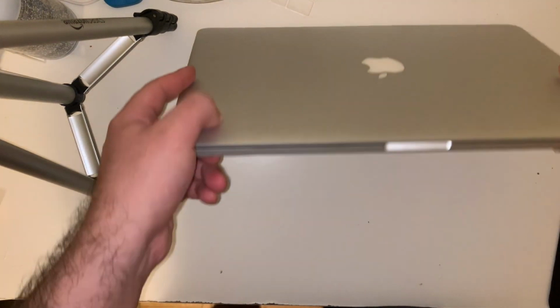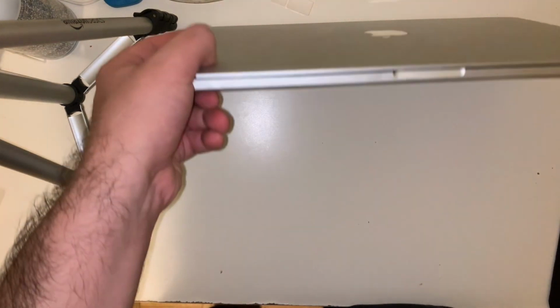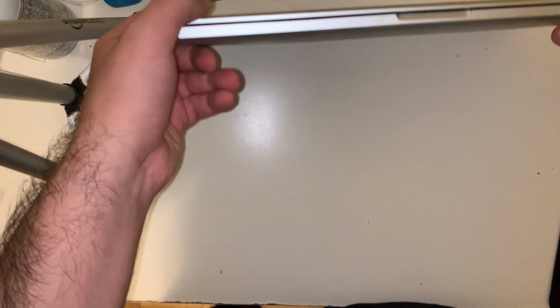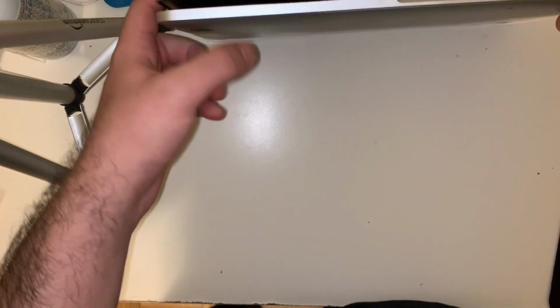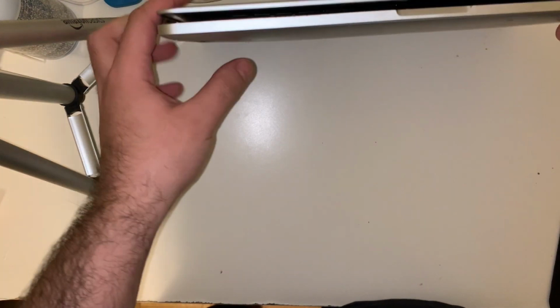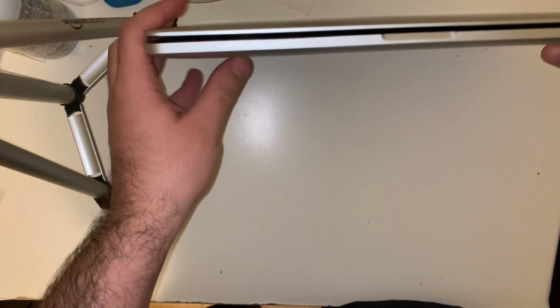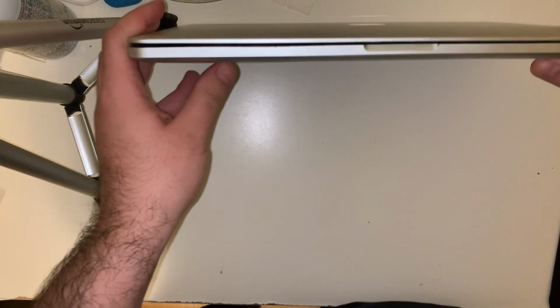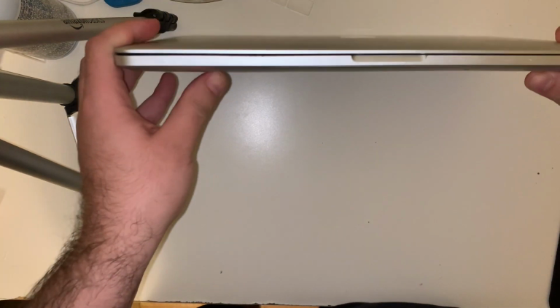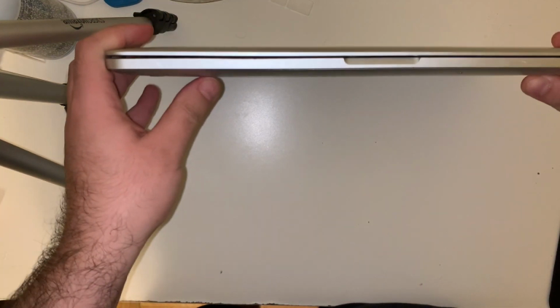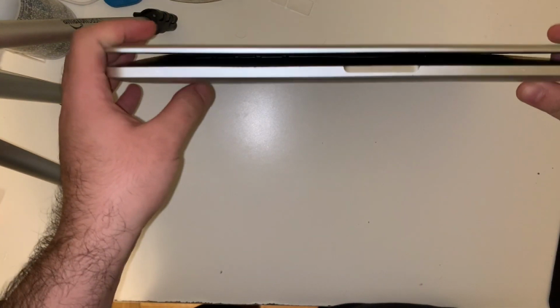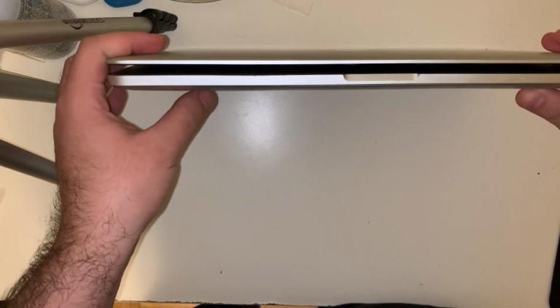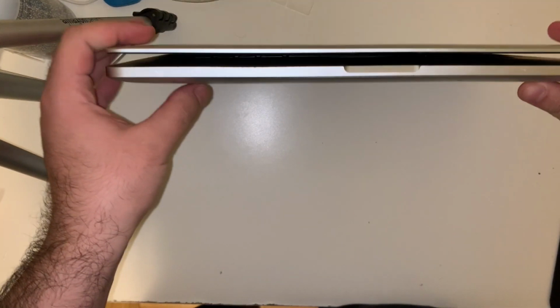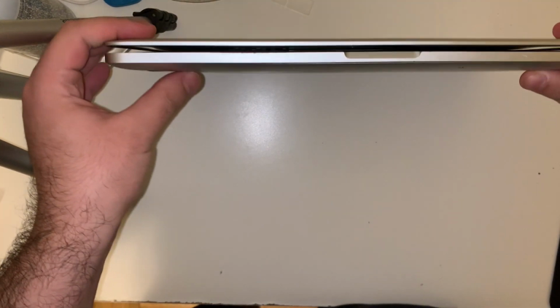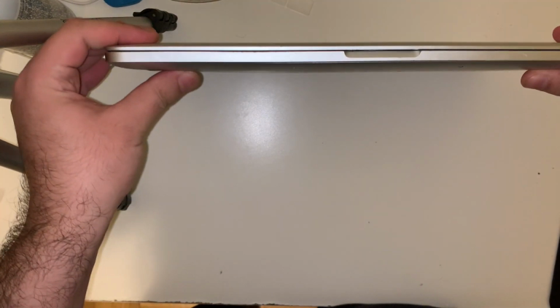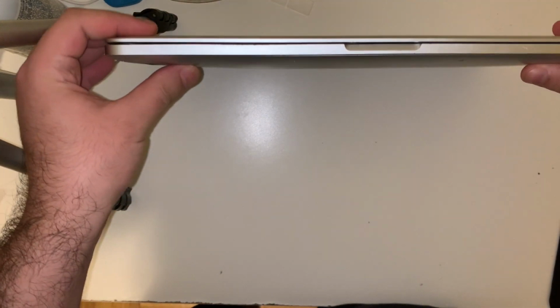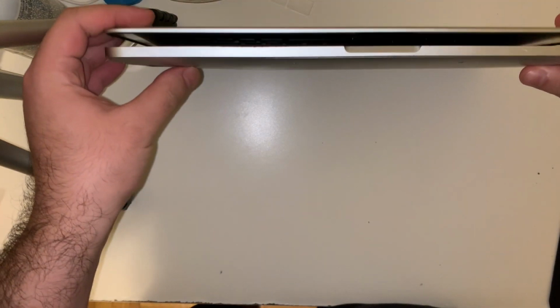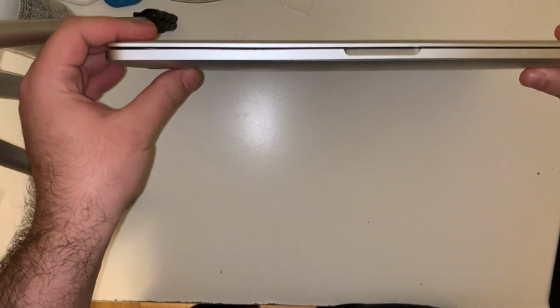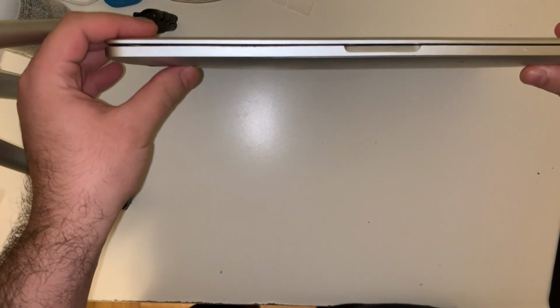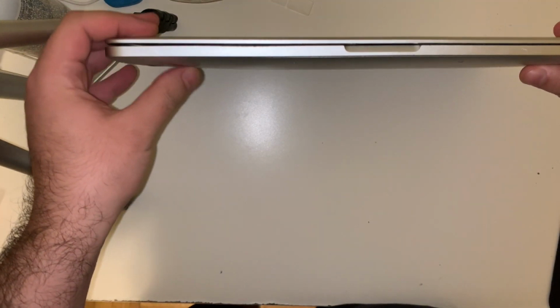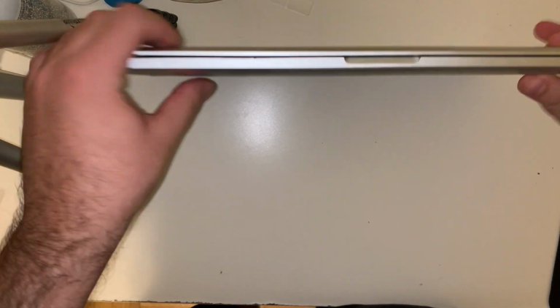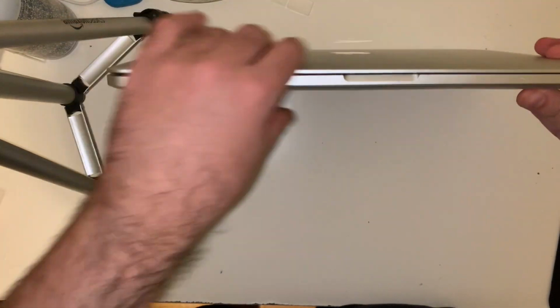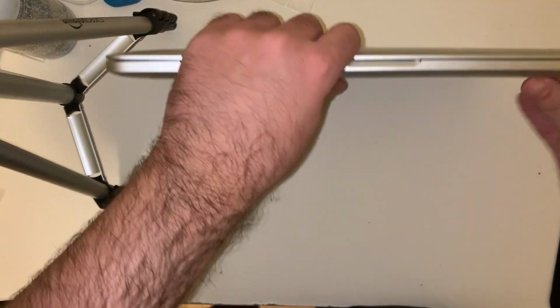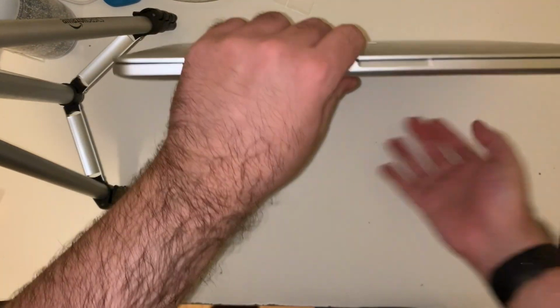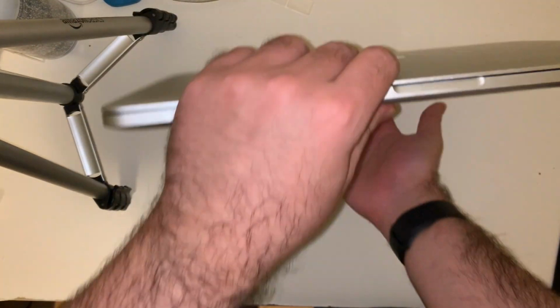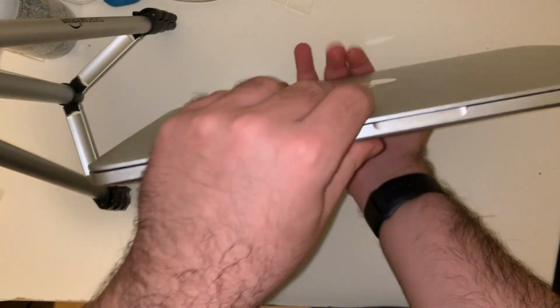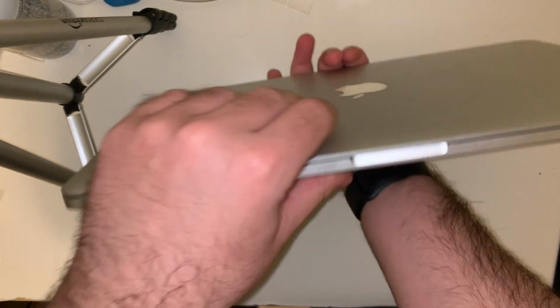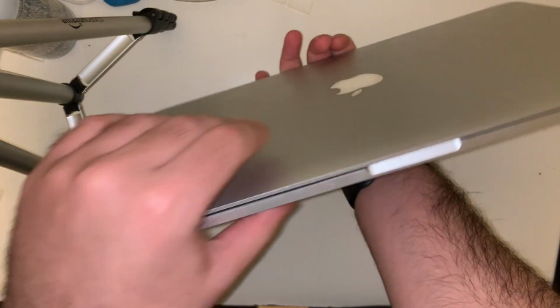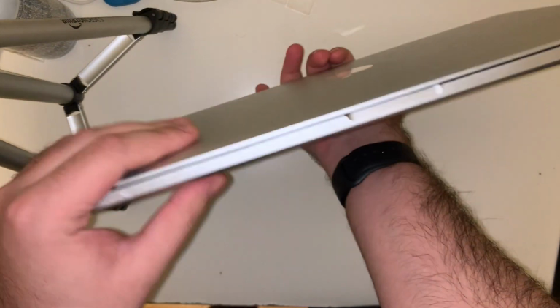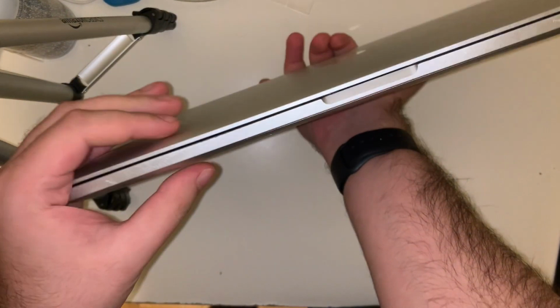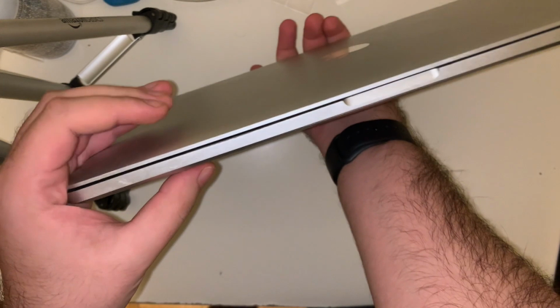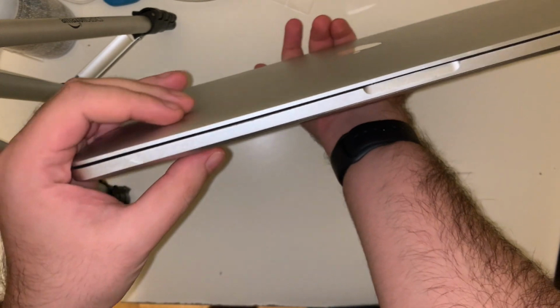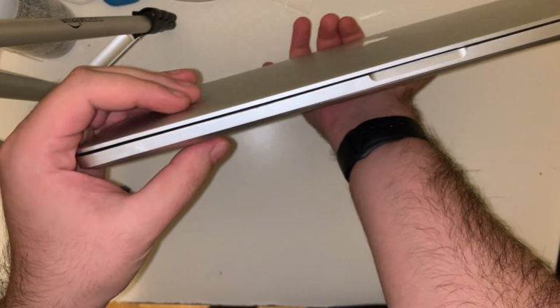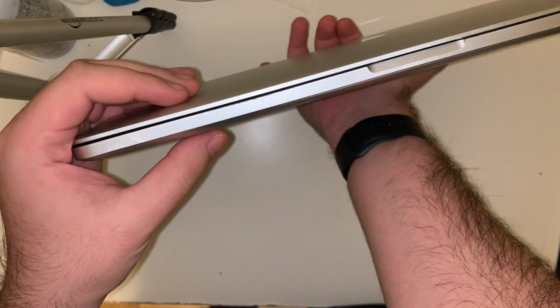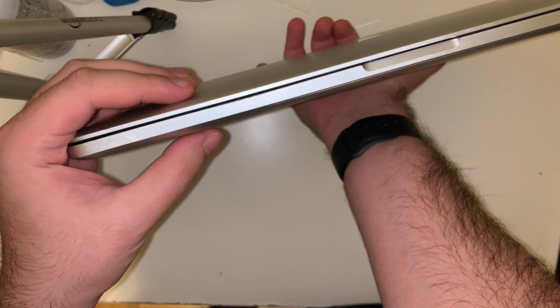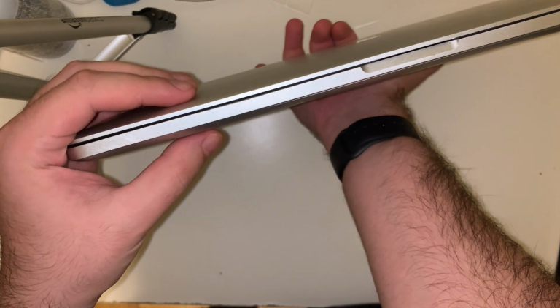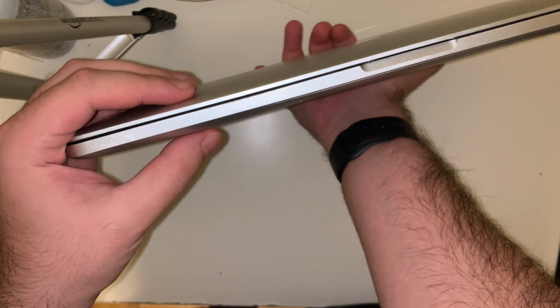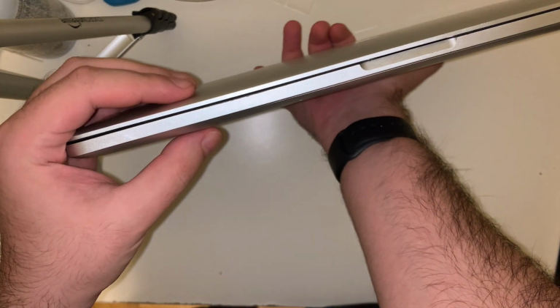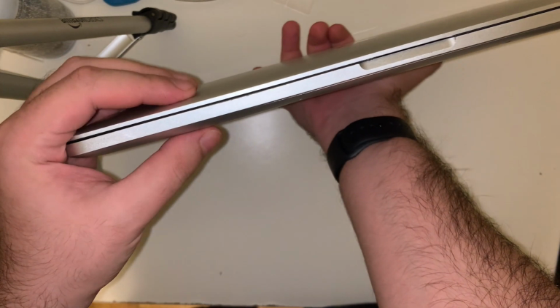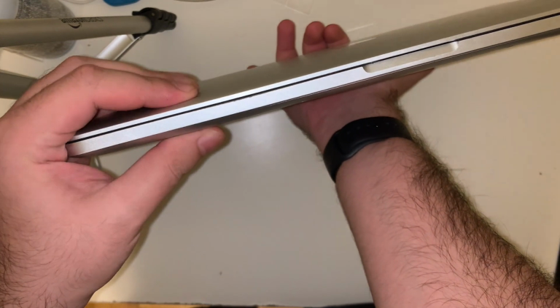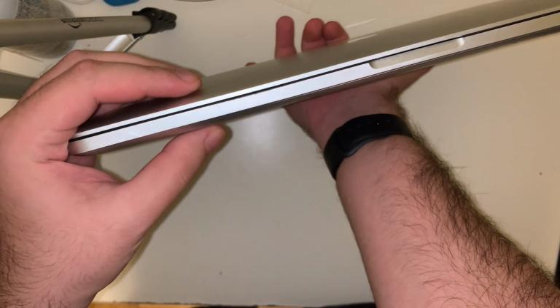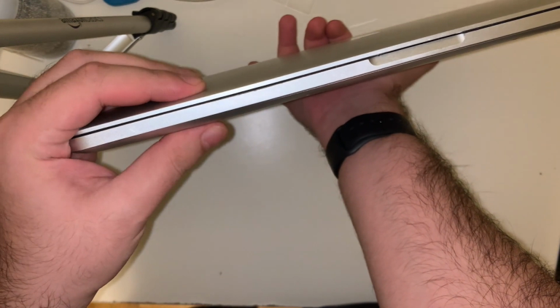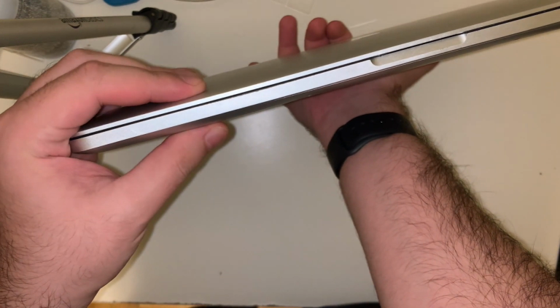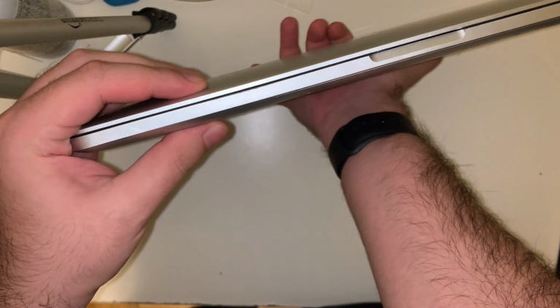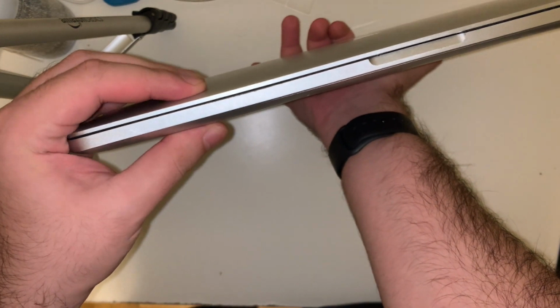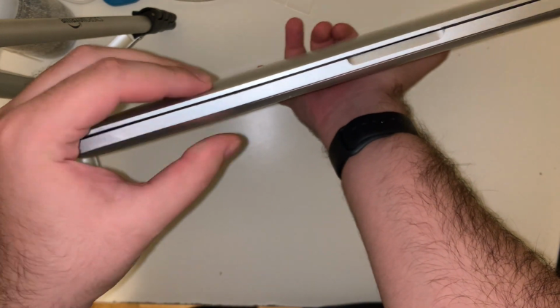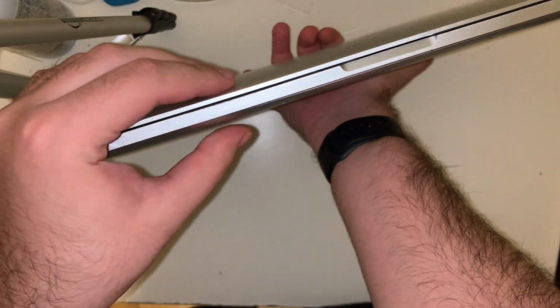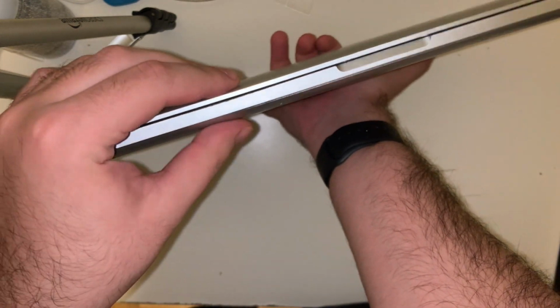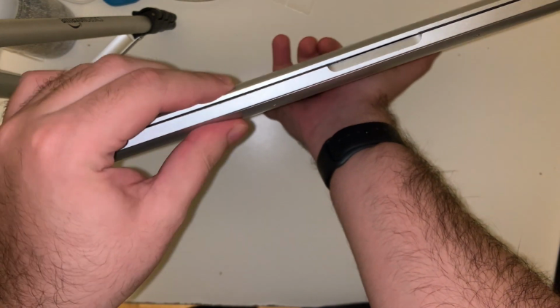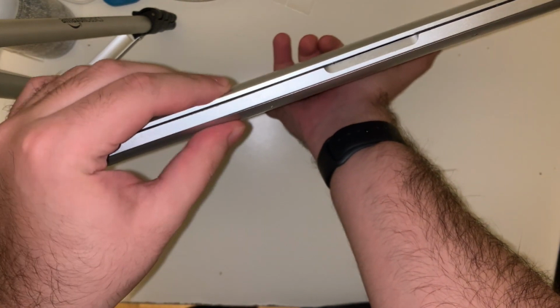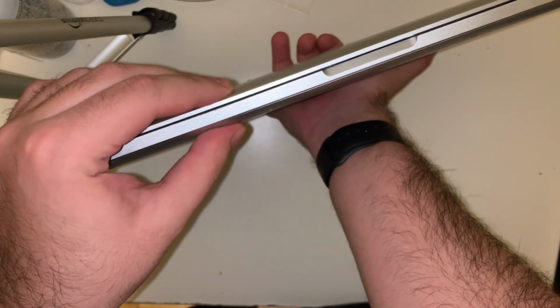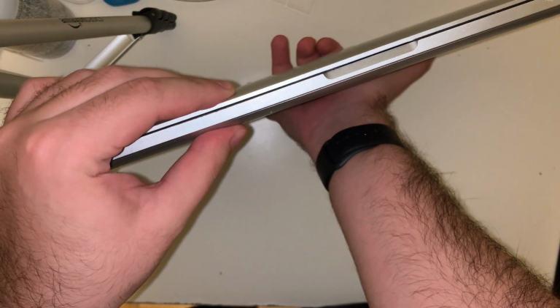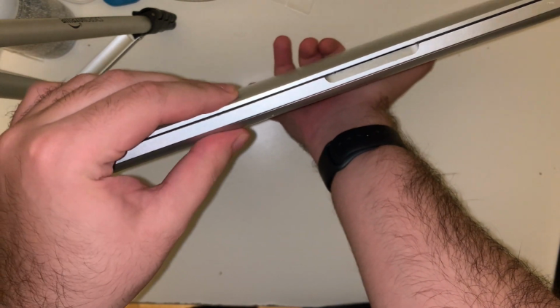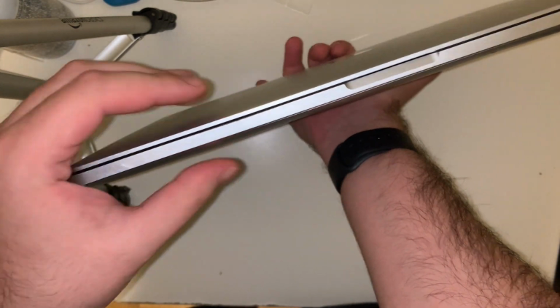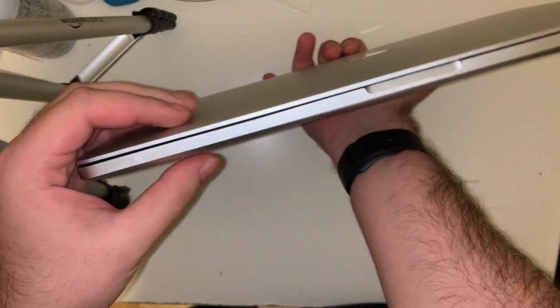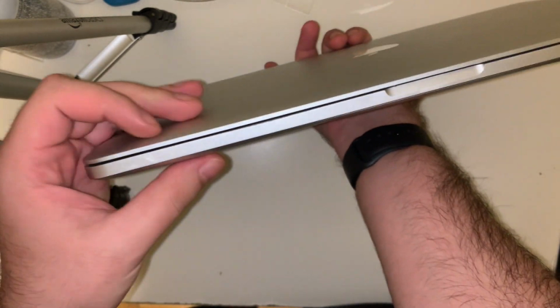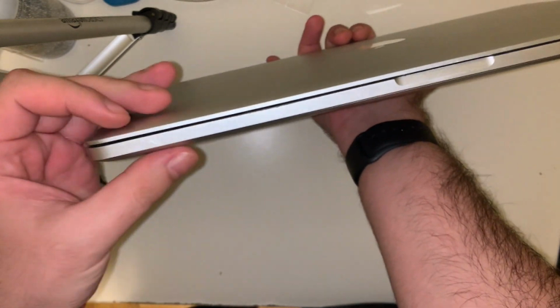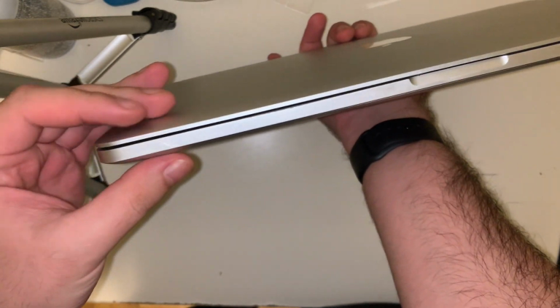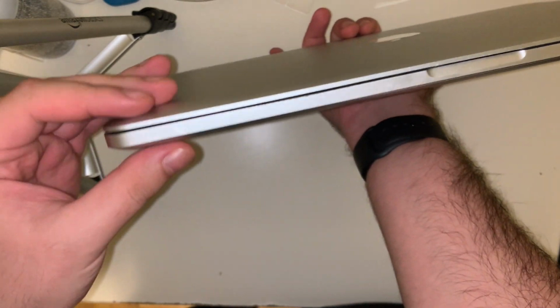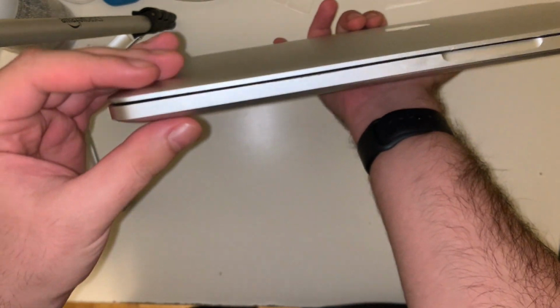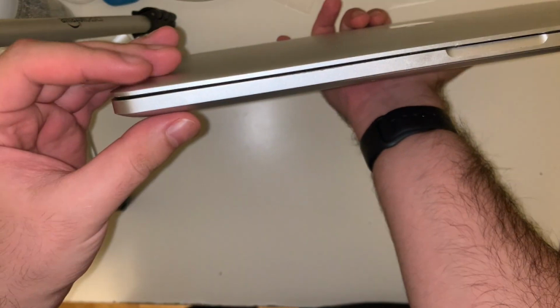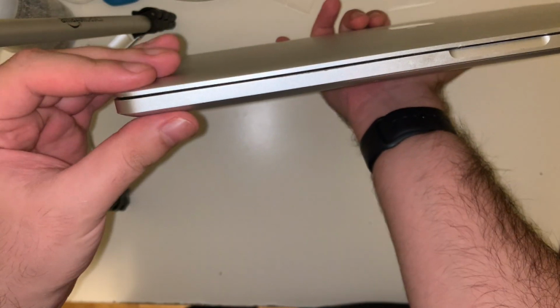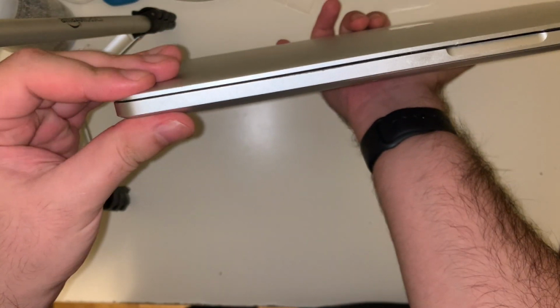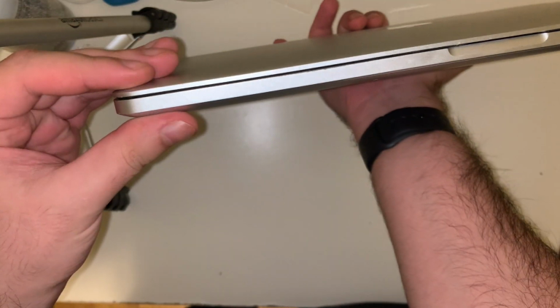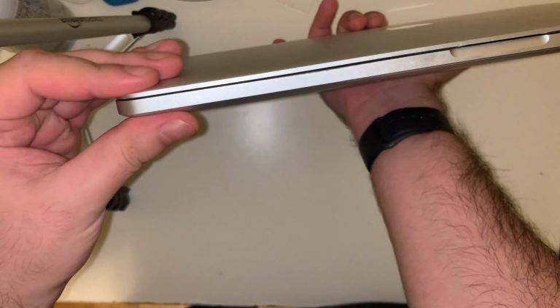You can see that the device no longer correctly closes on the corners. If I squeeze, you can see that the screen flexes a little bit.